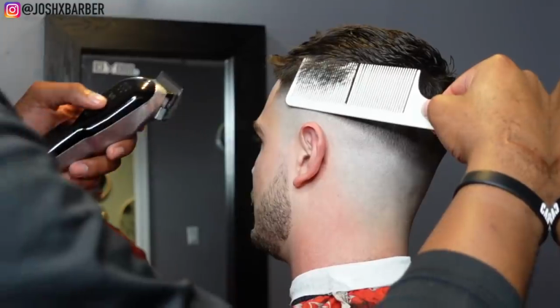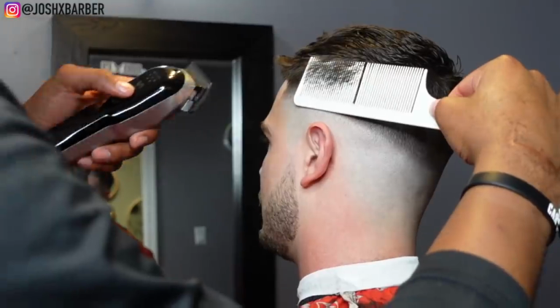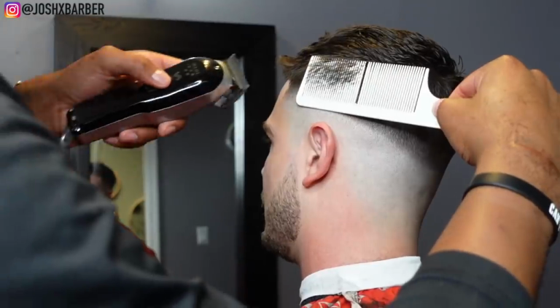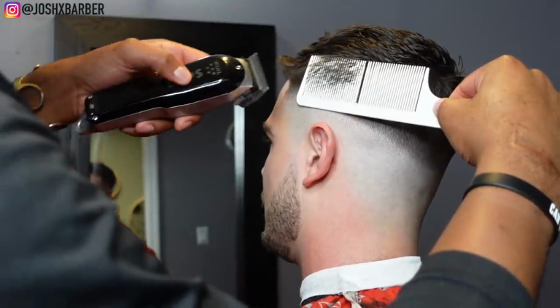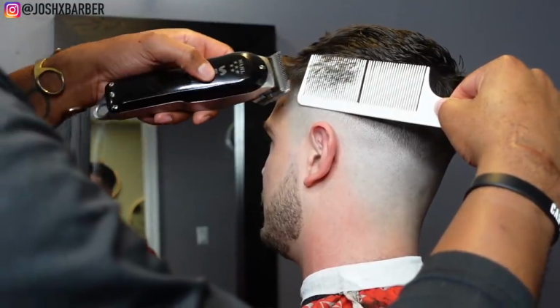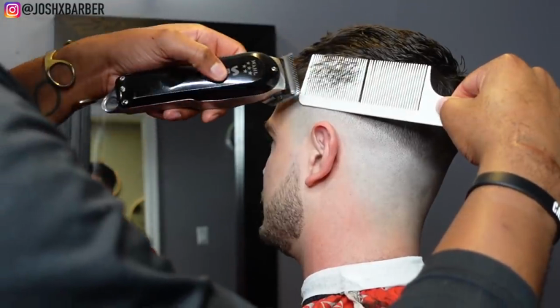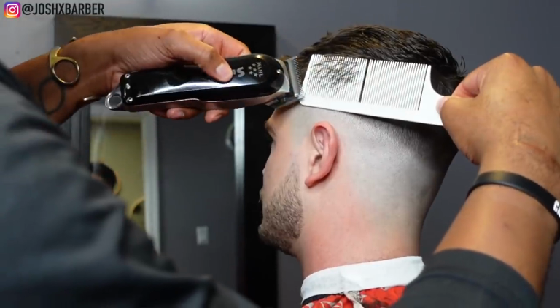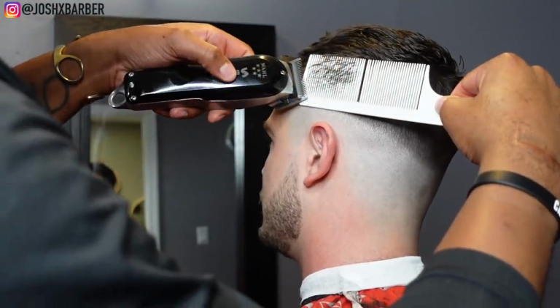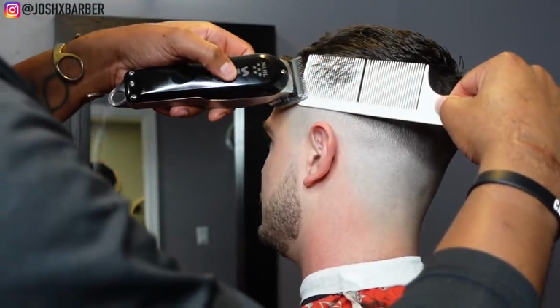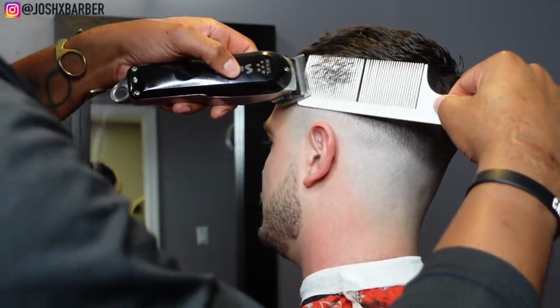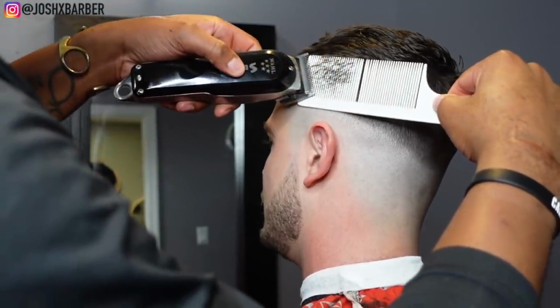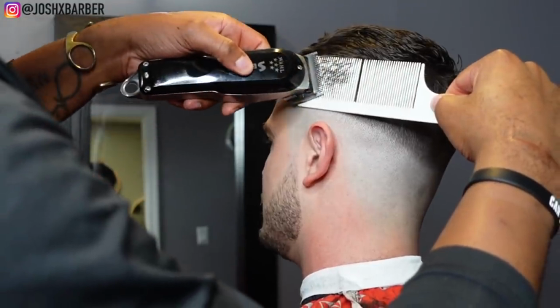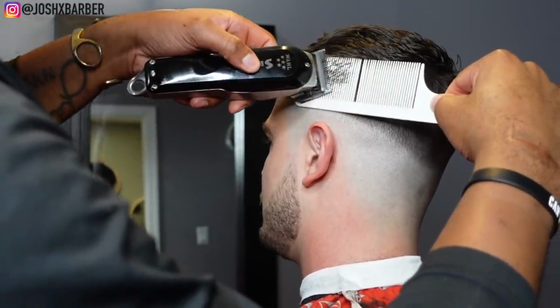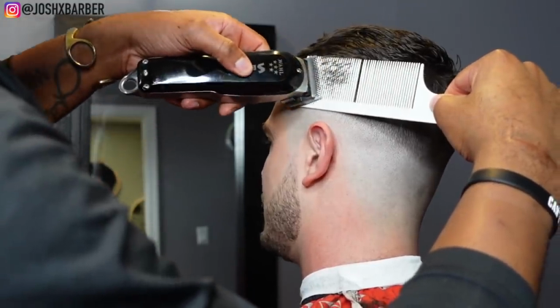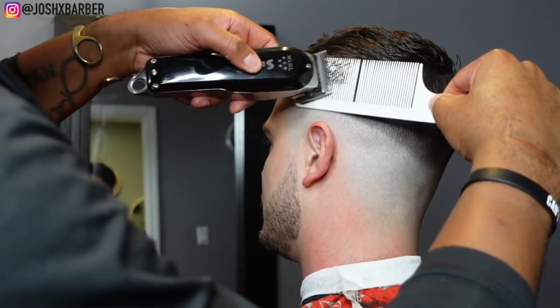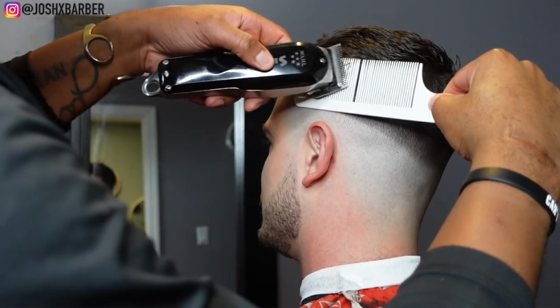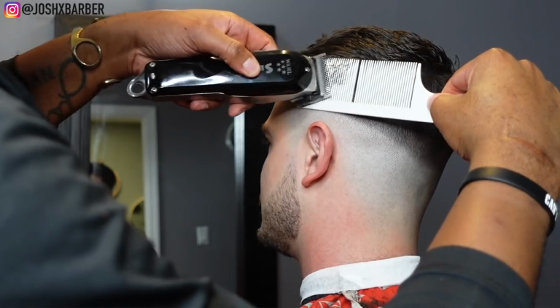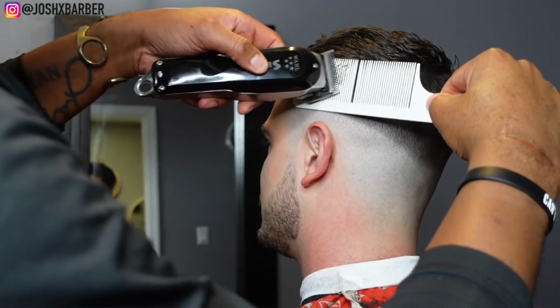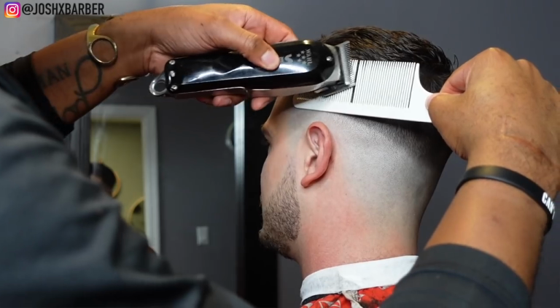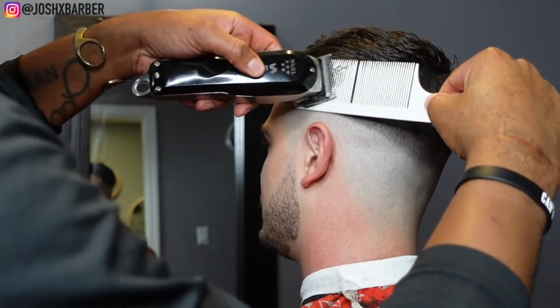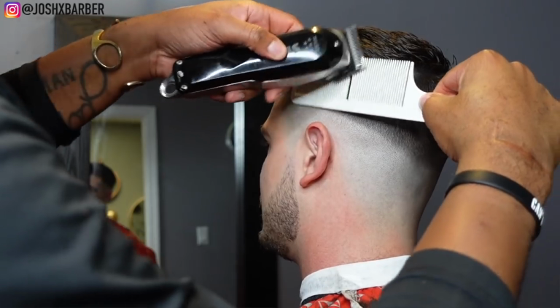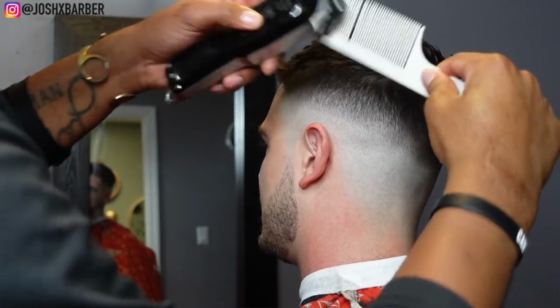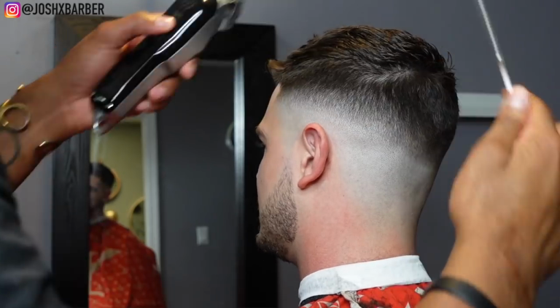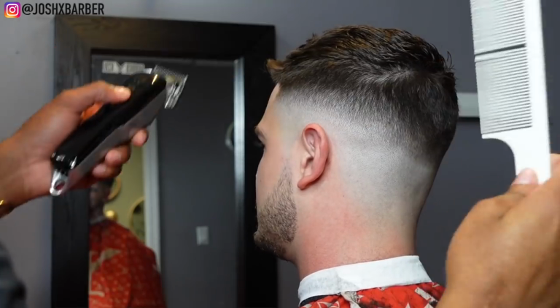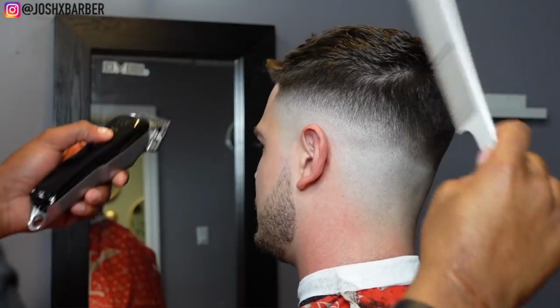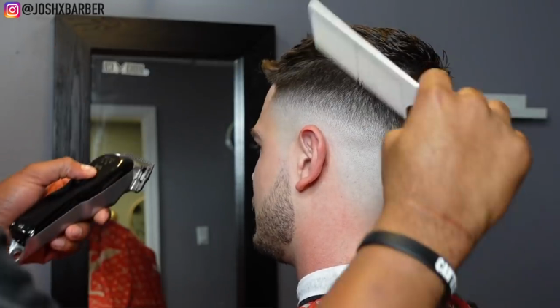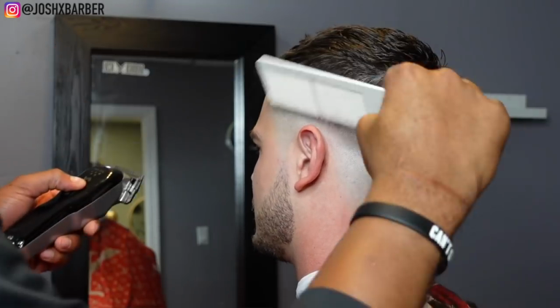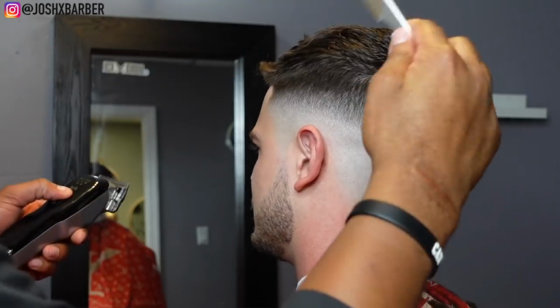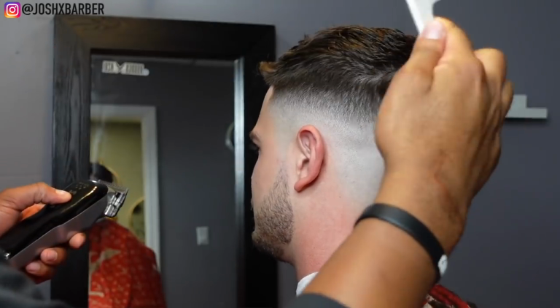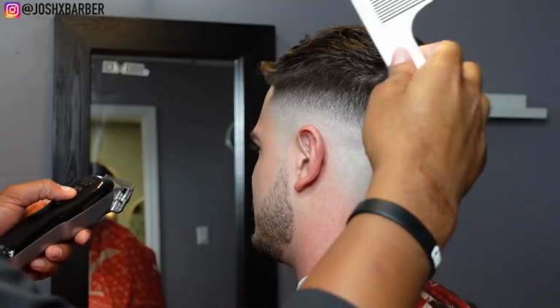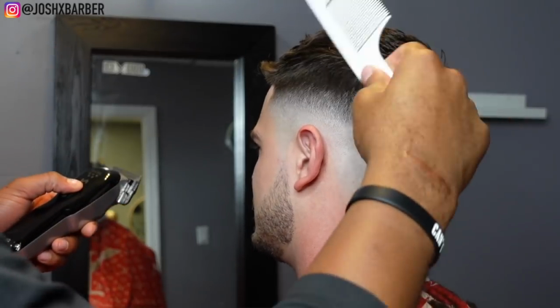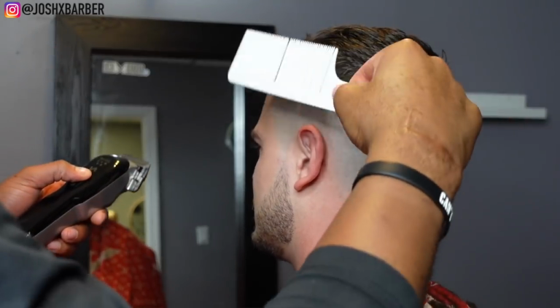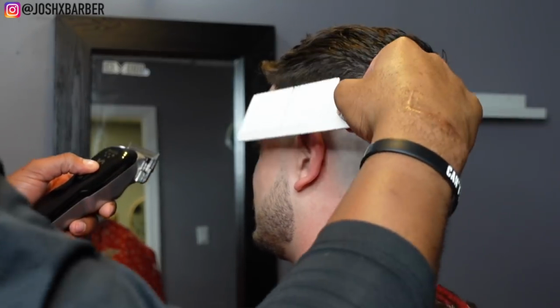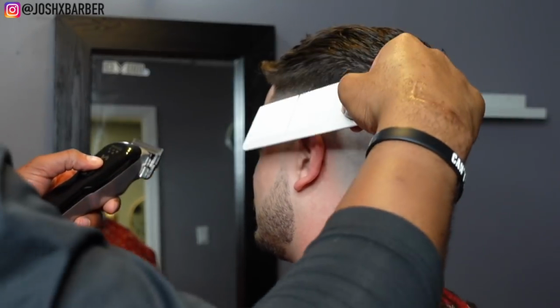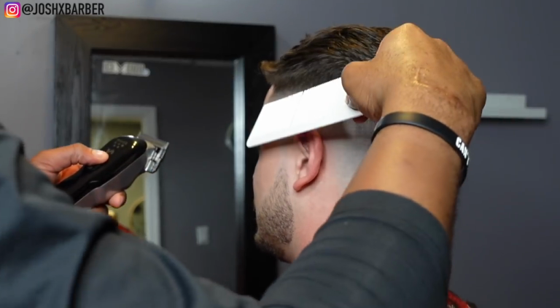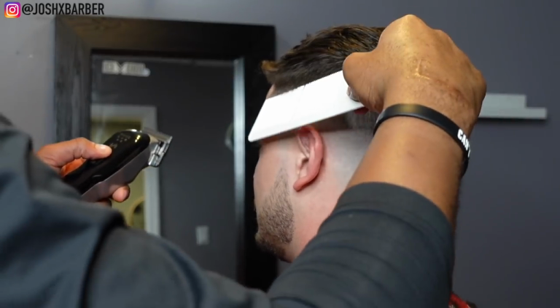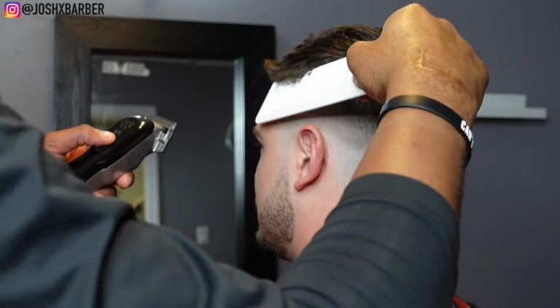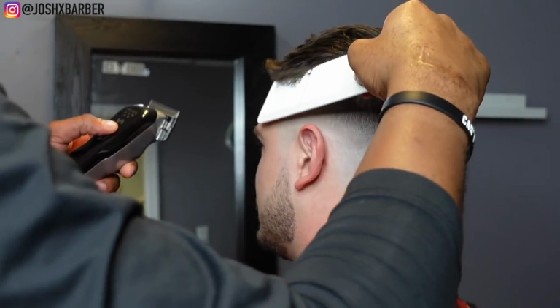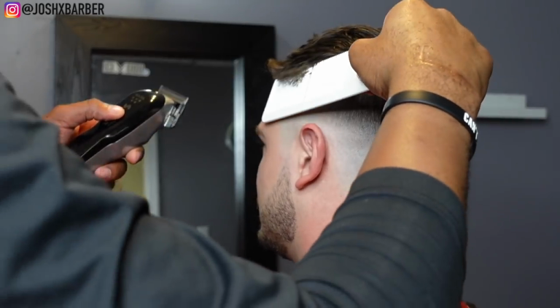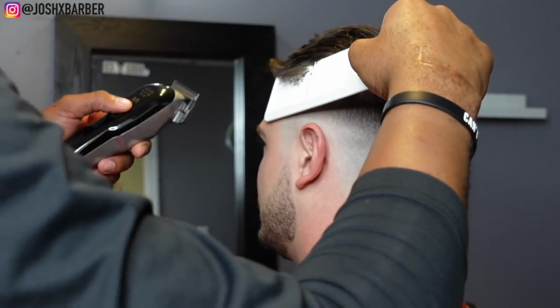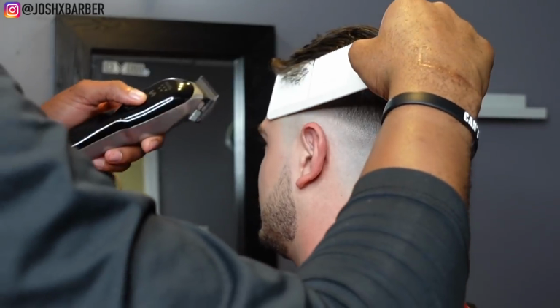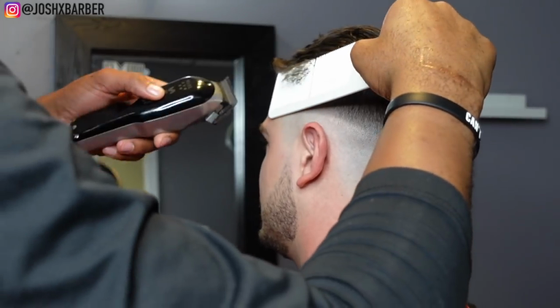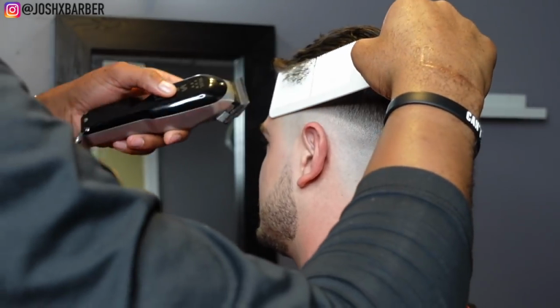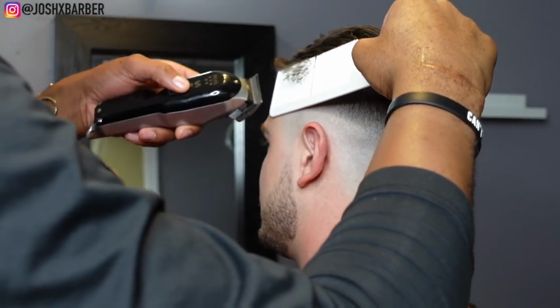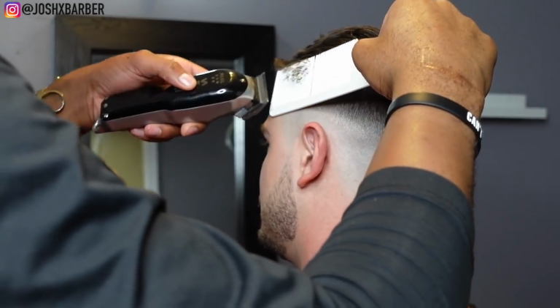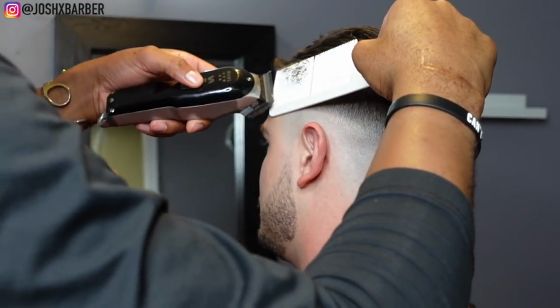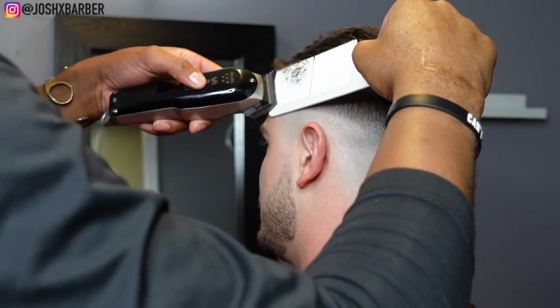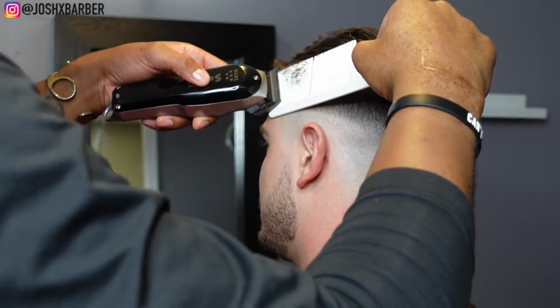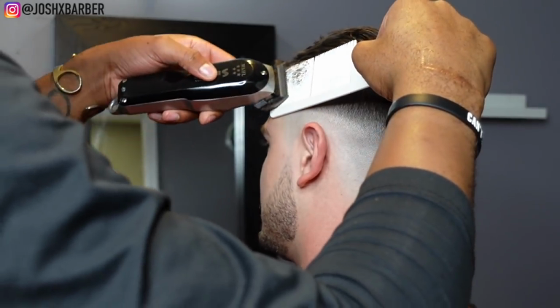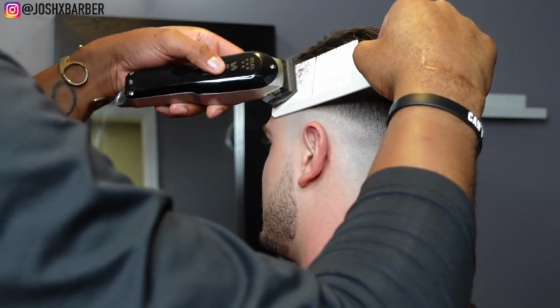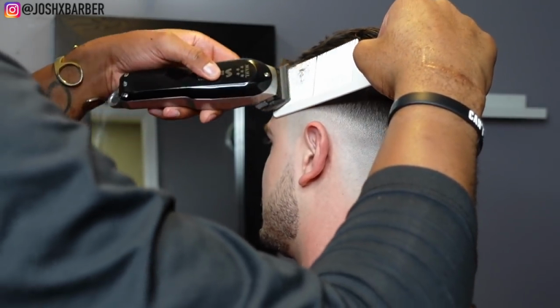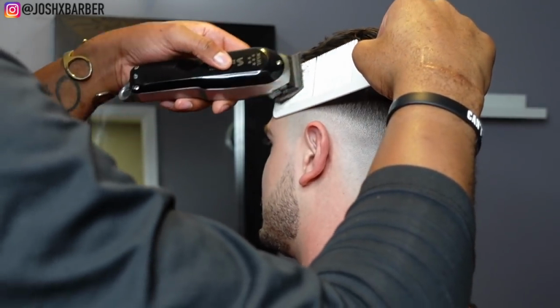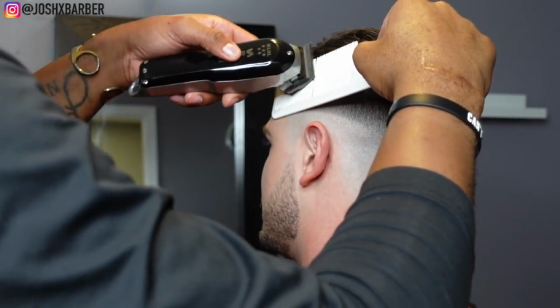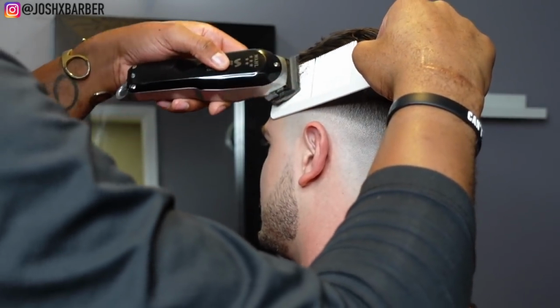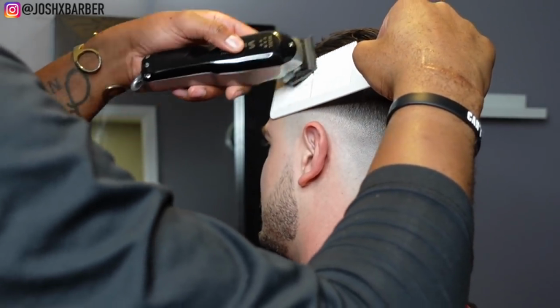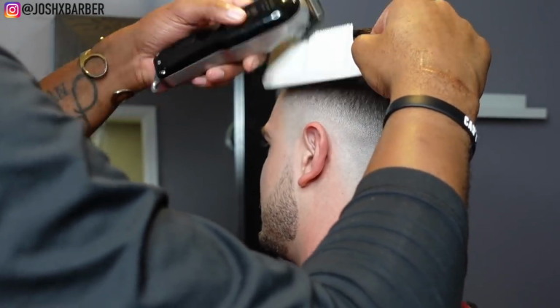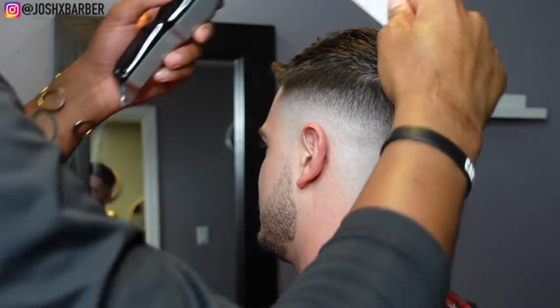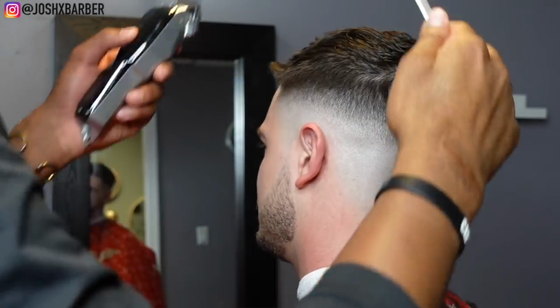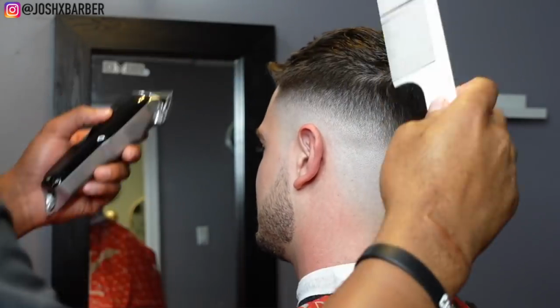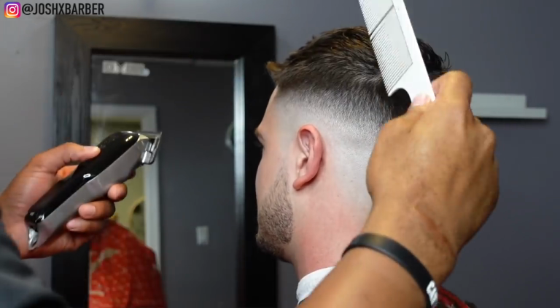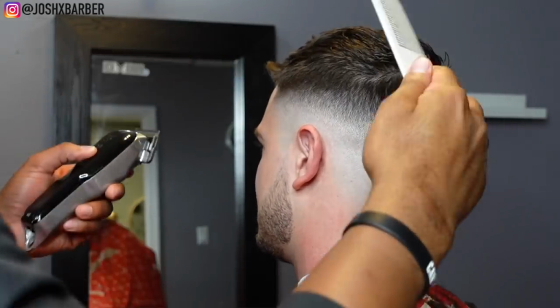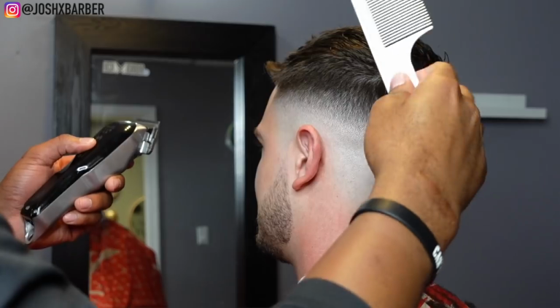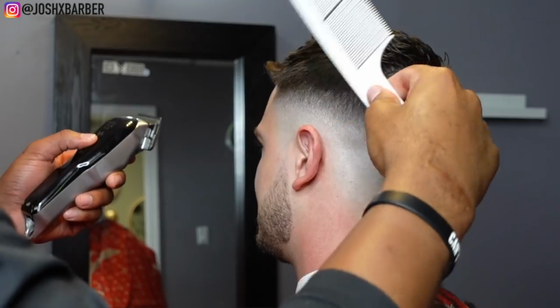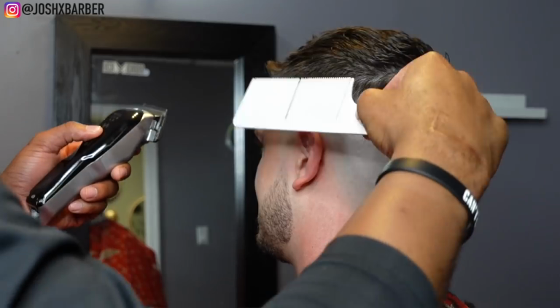Before you finish off any haircut, make sure you go do more detail work in areas that you think look better in the fade.